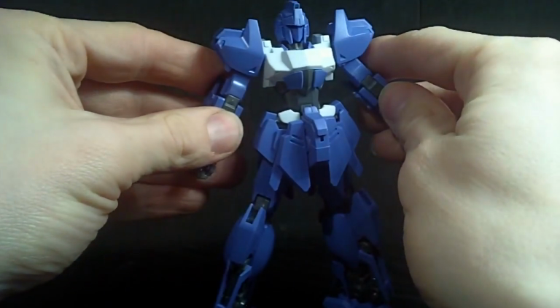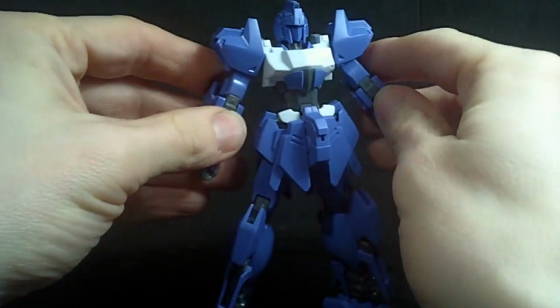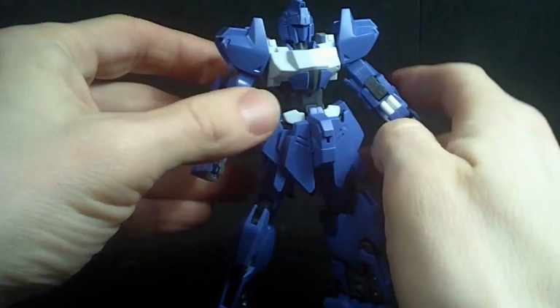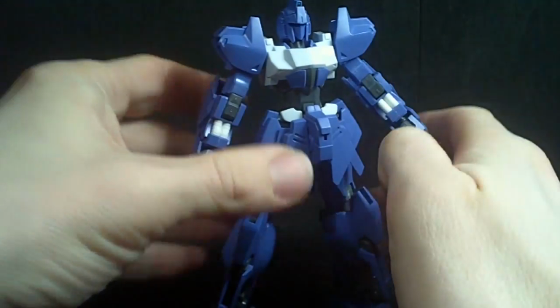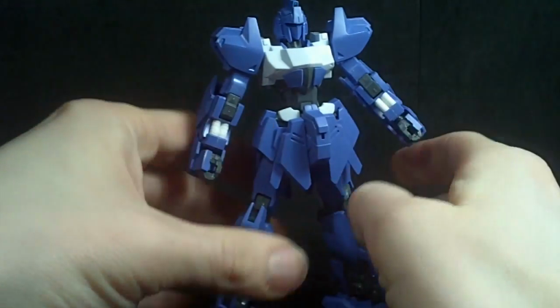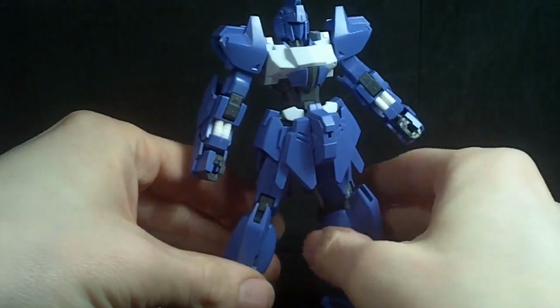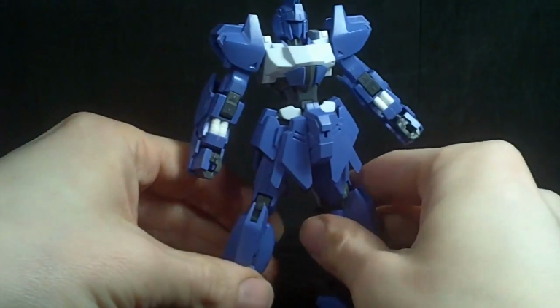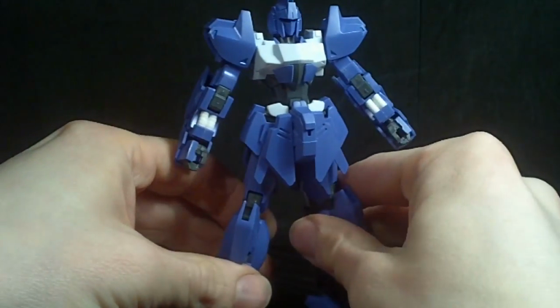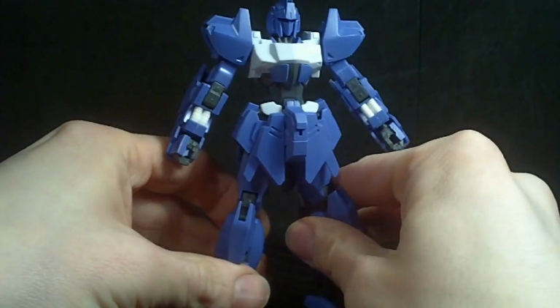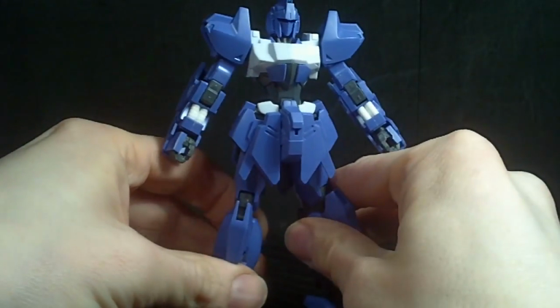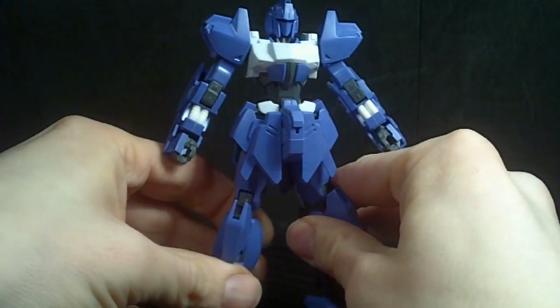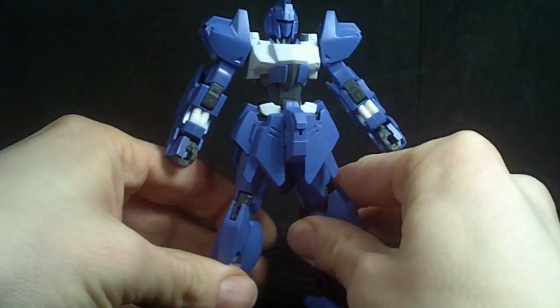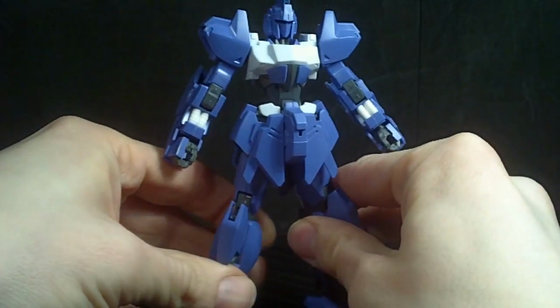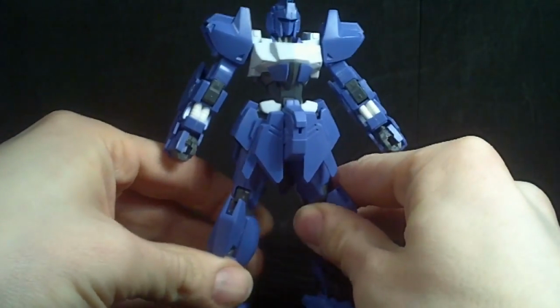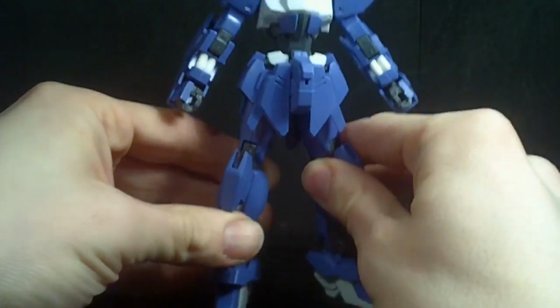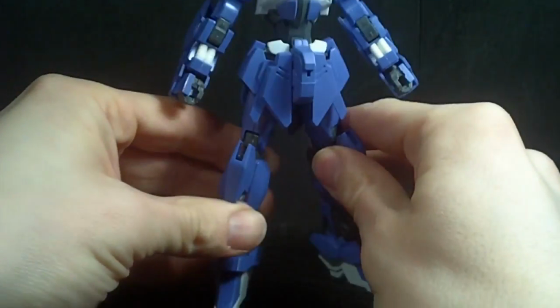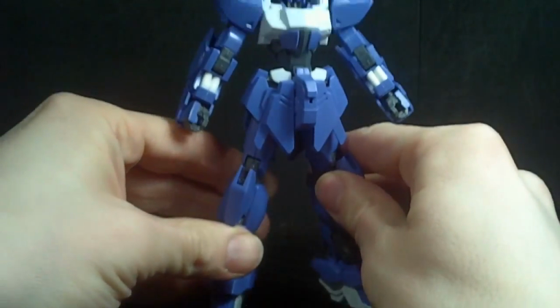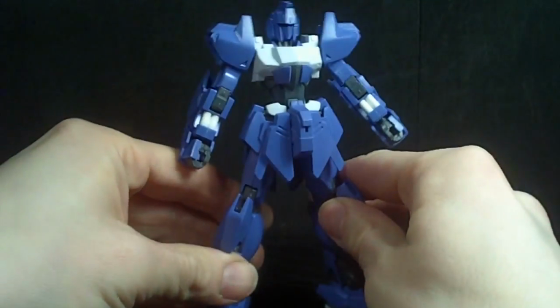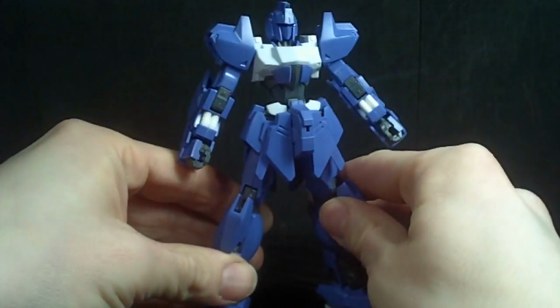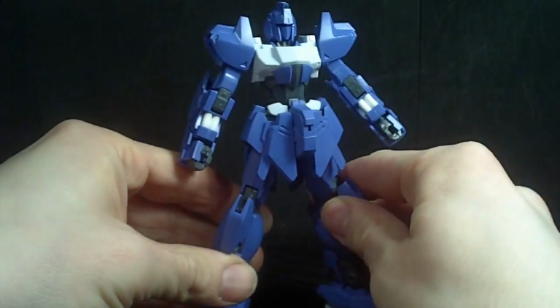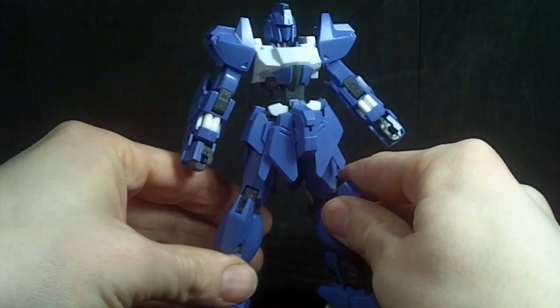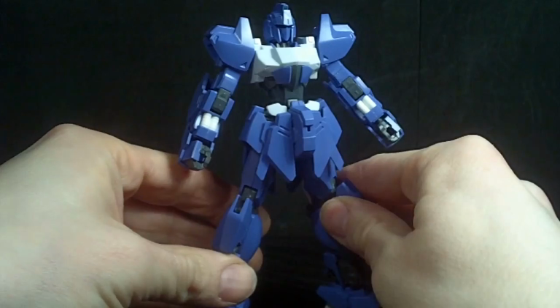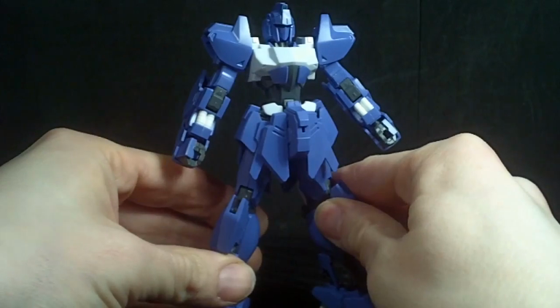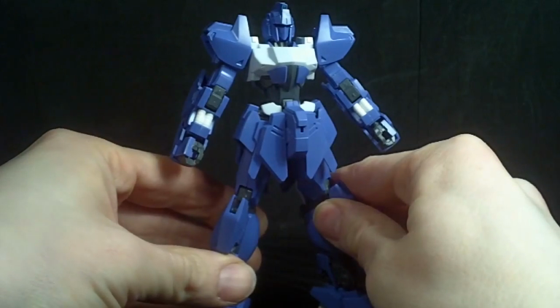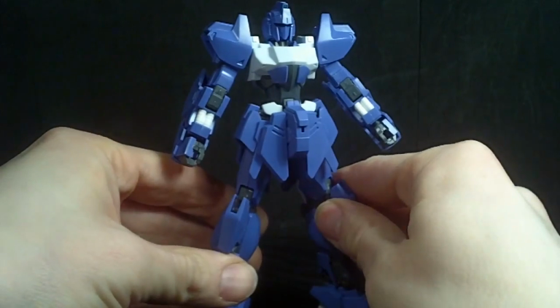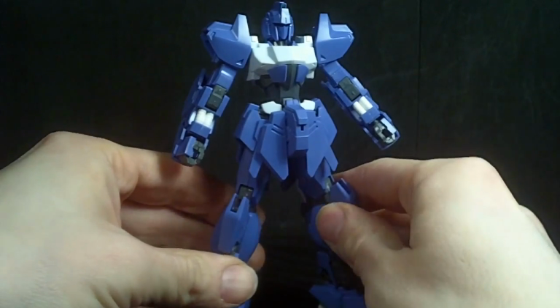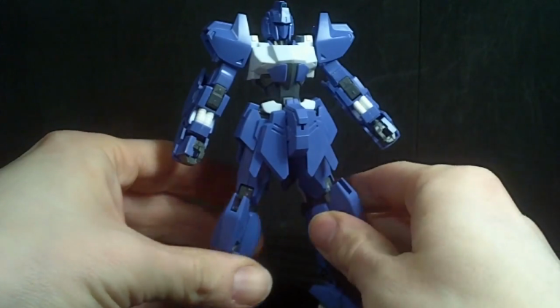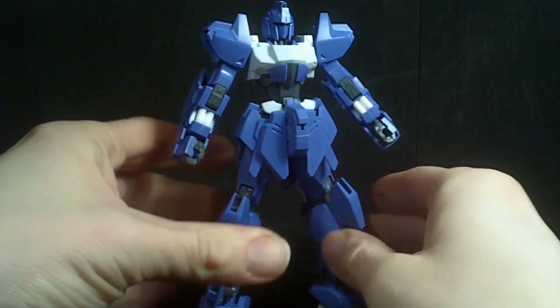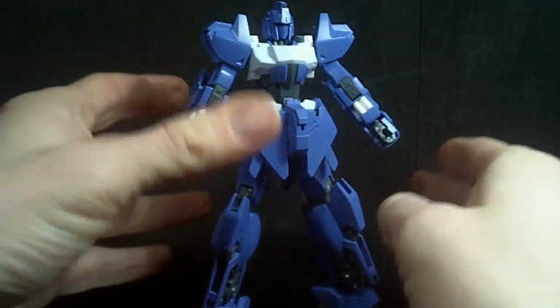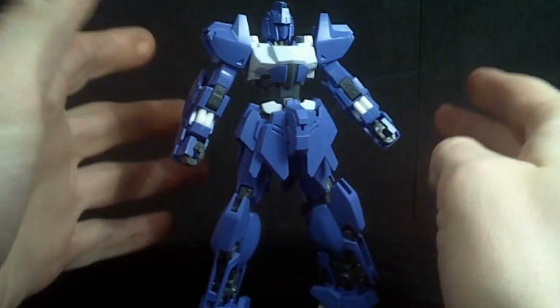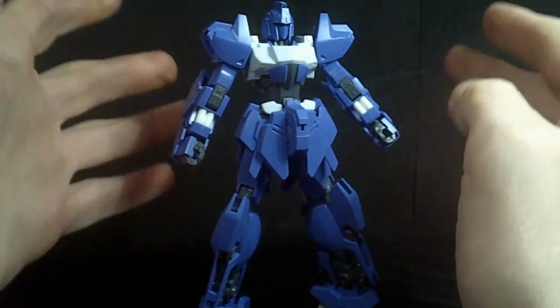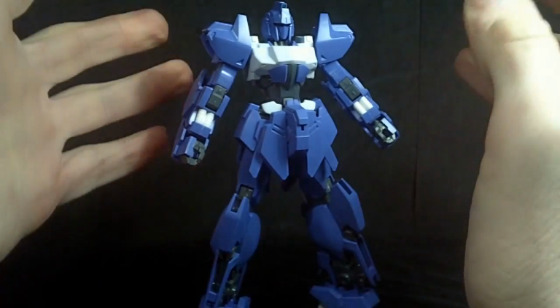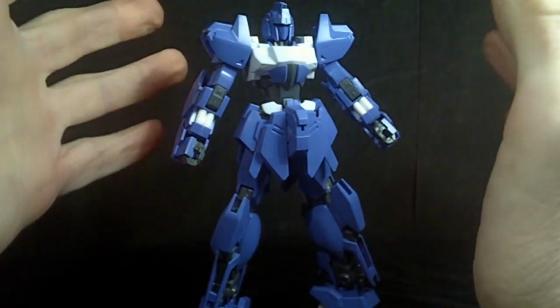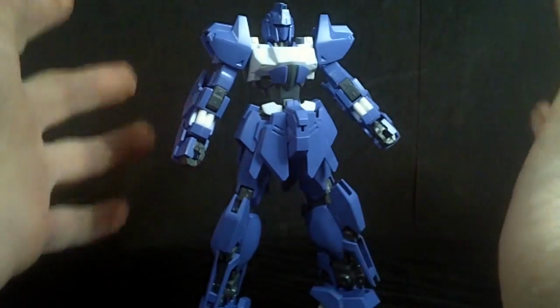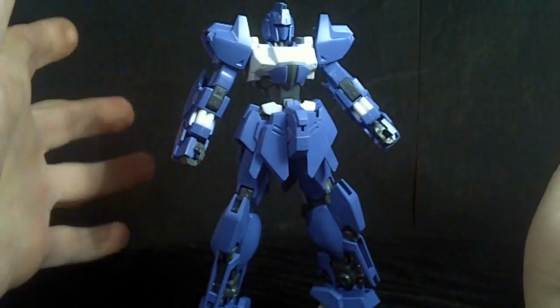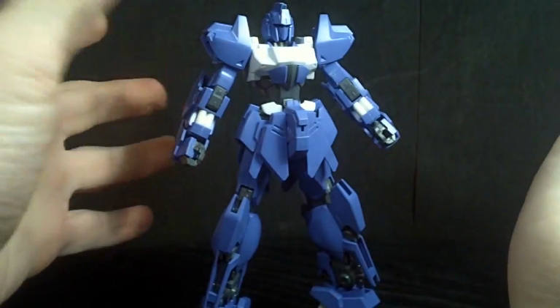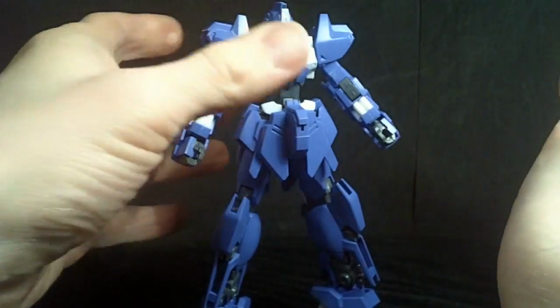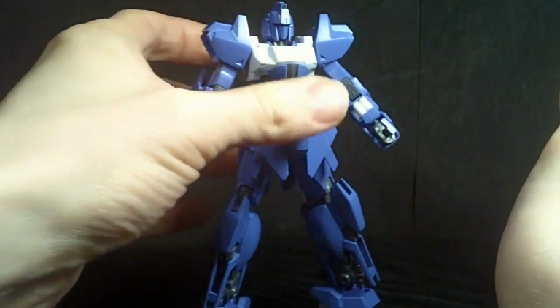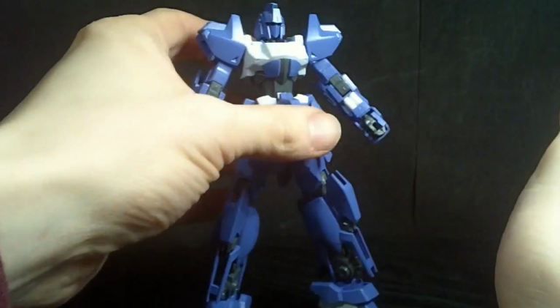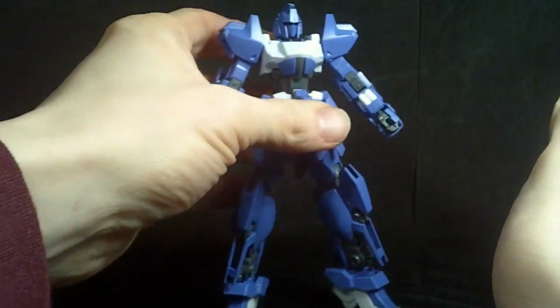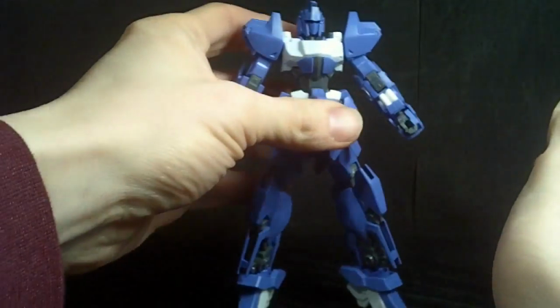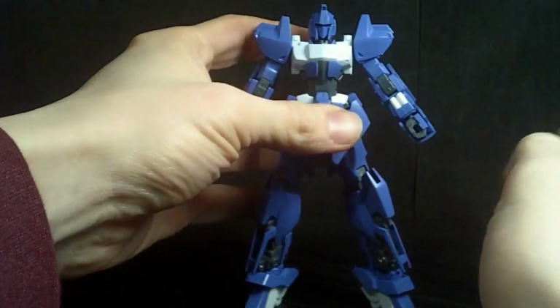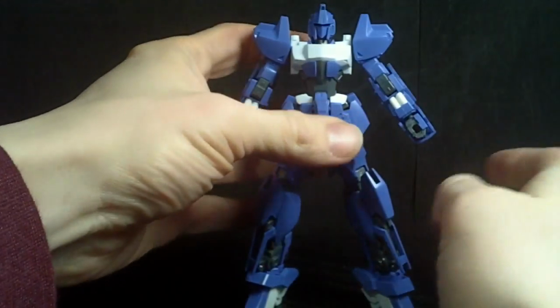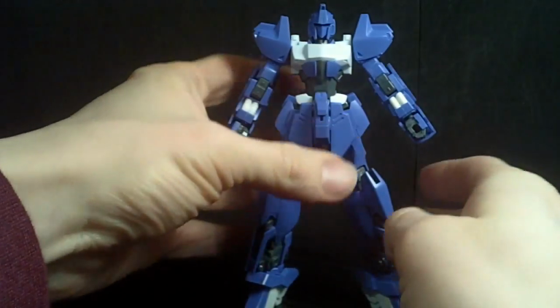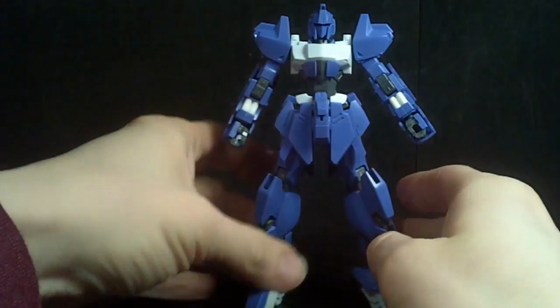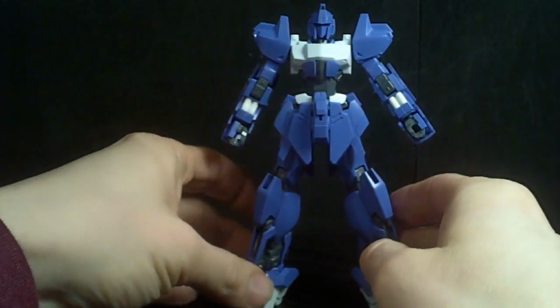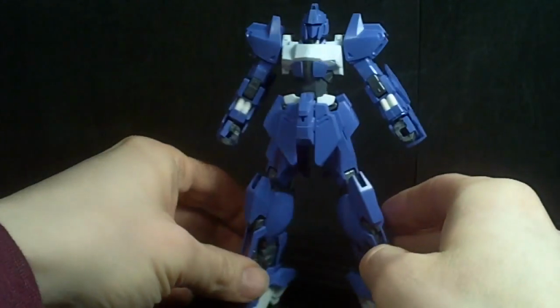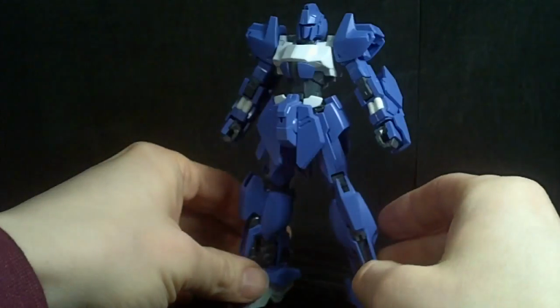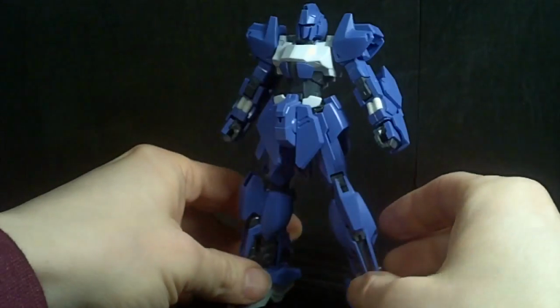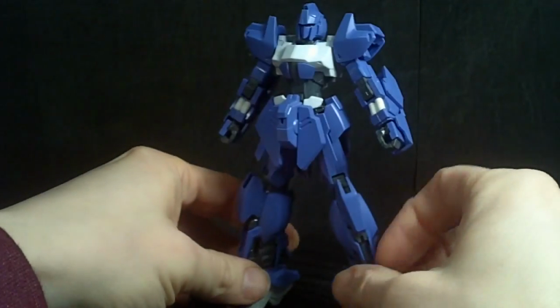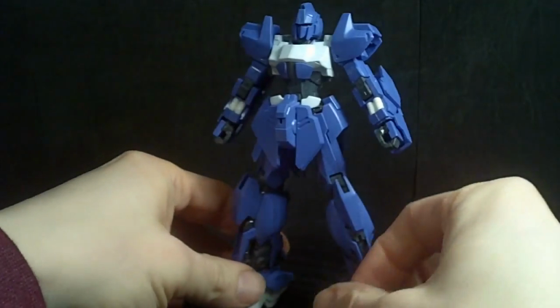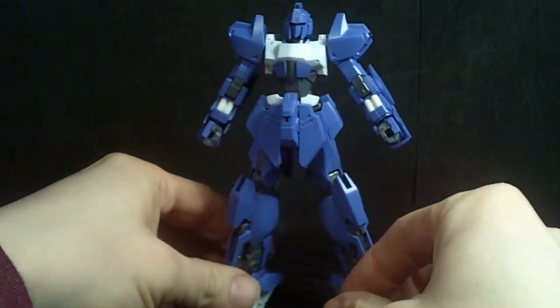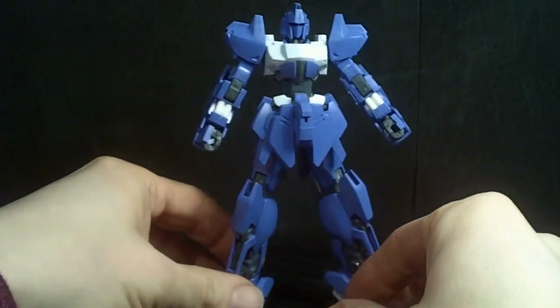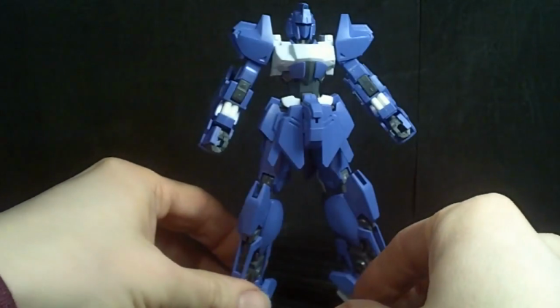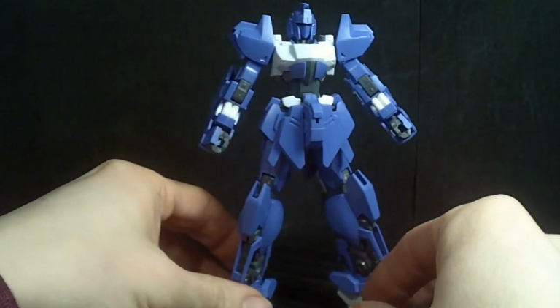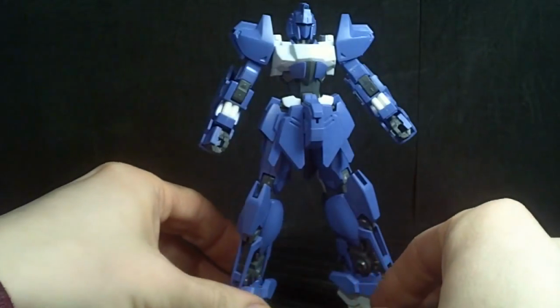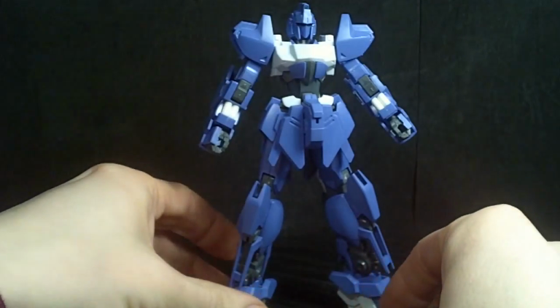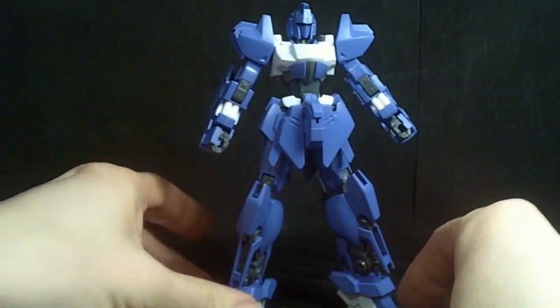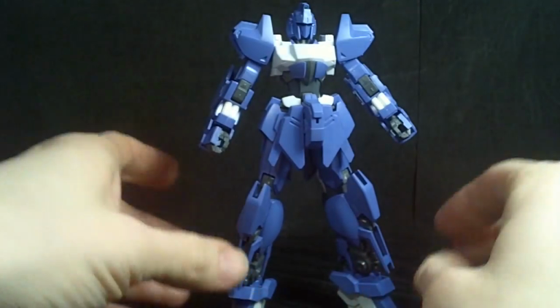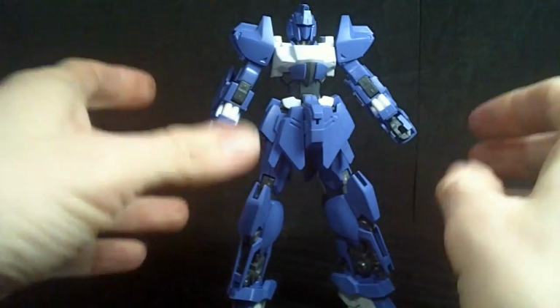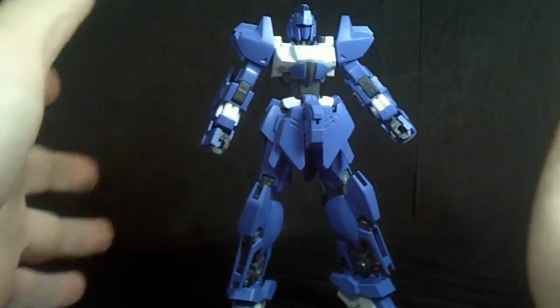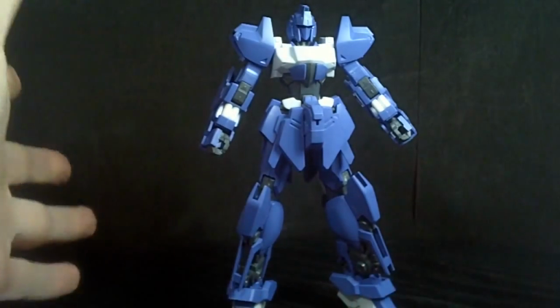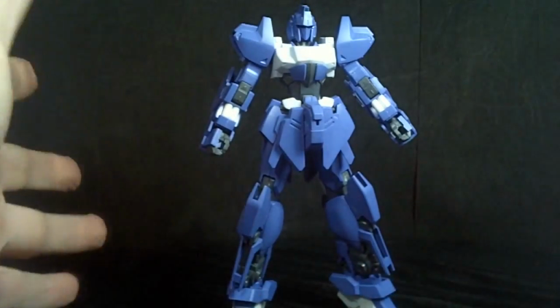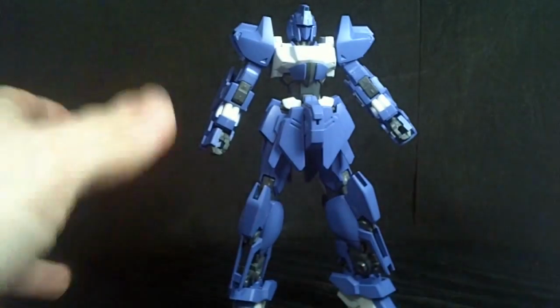It holds together really well, it stands well. I love the design of this thing — it looks amazing.